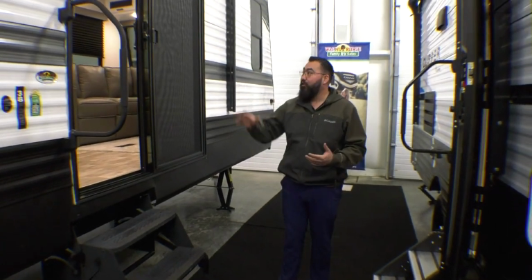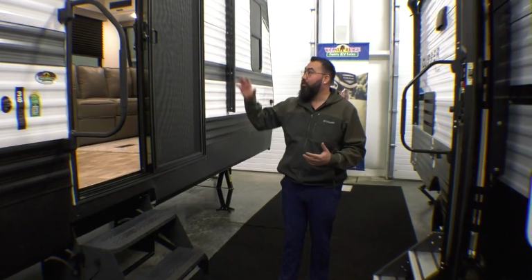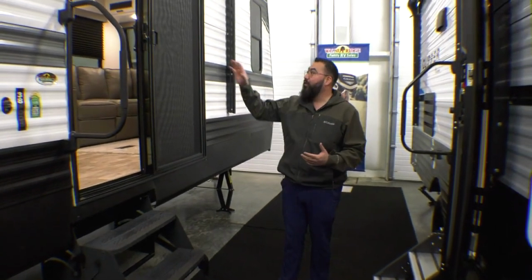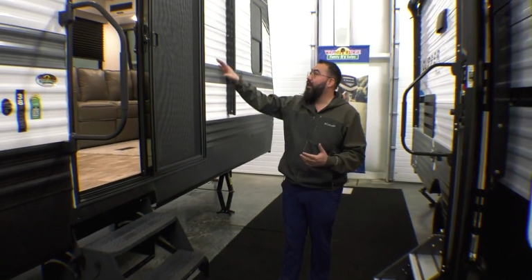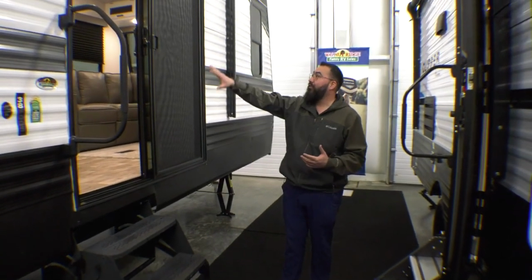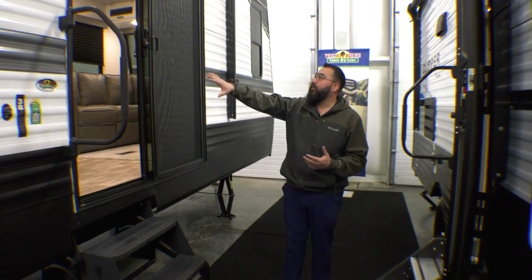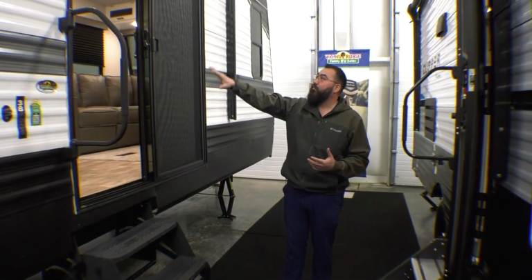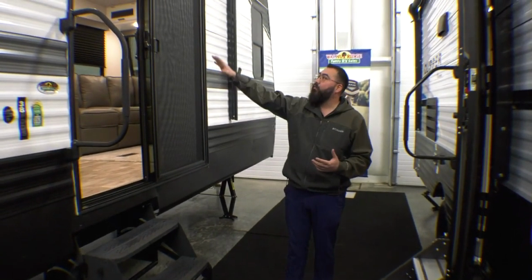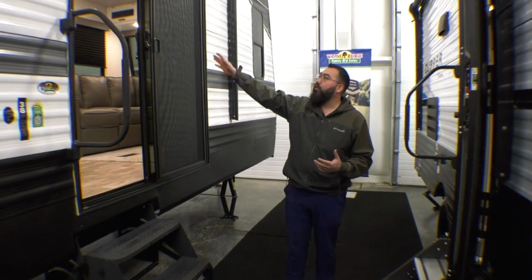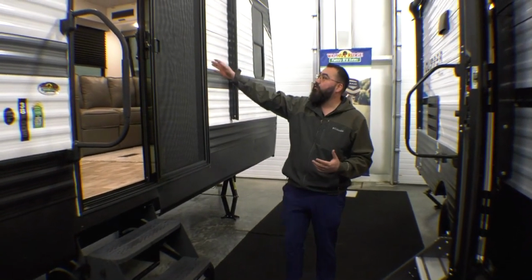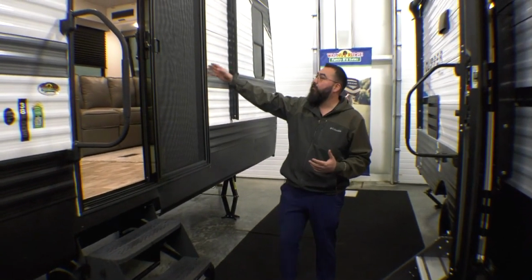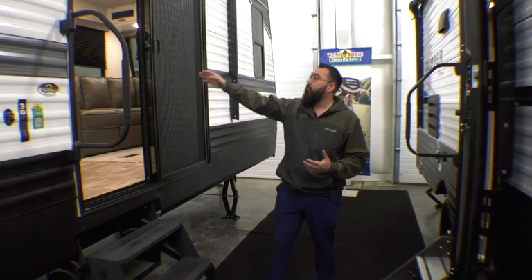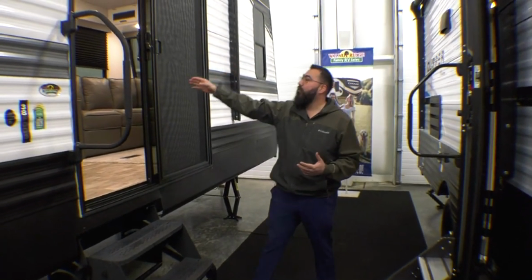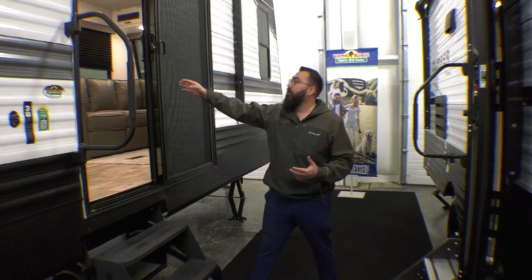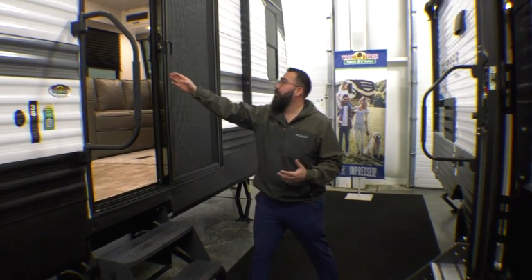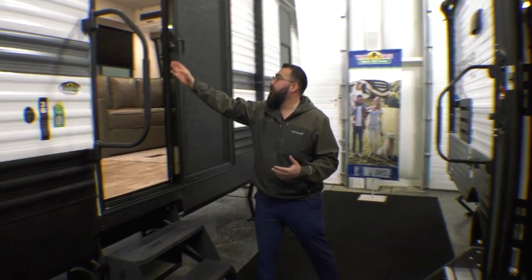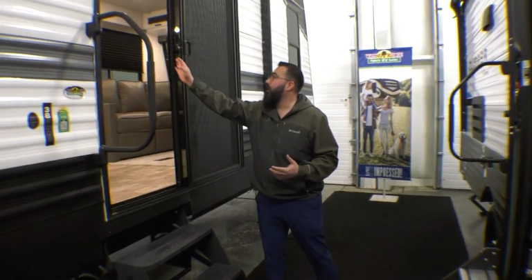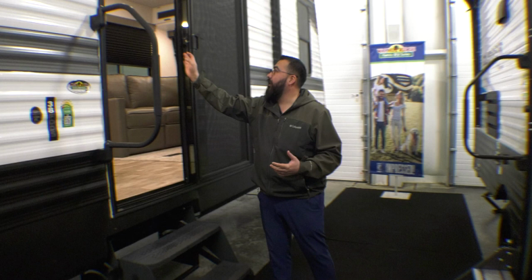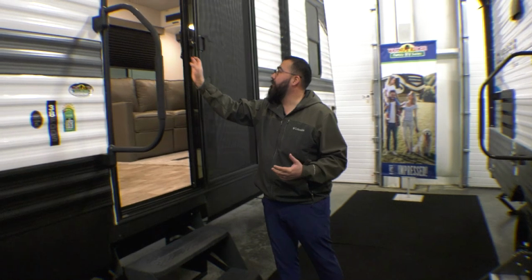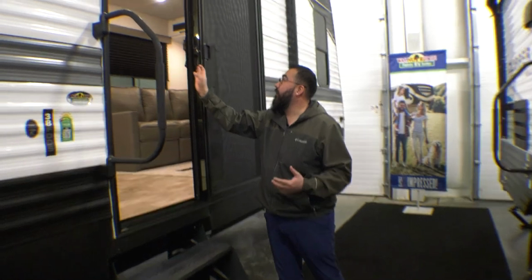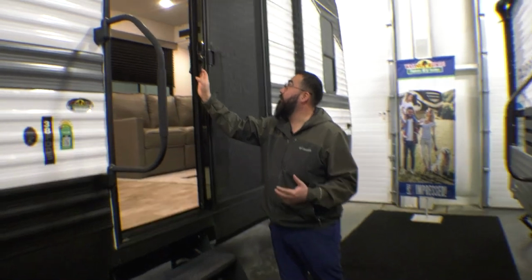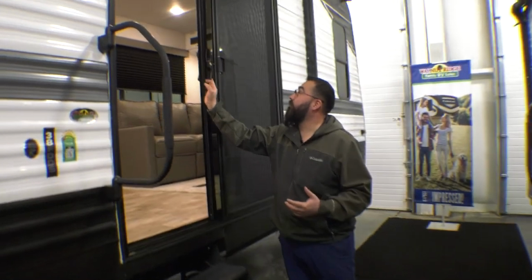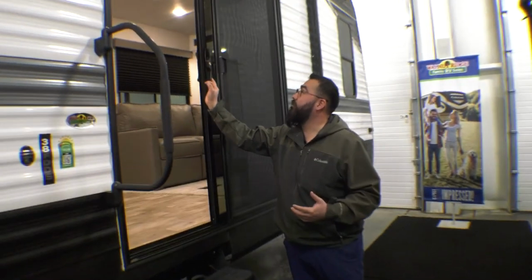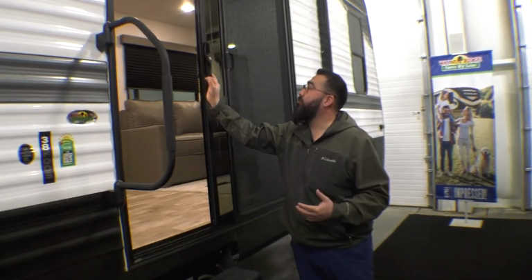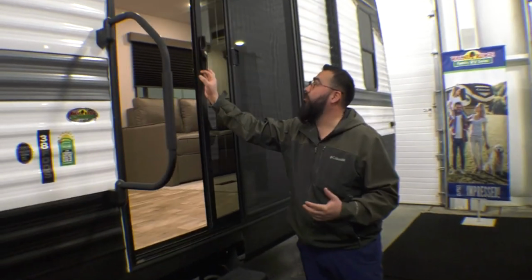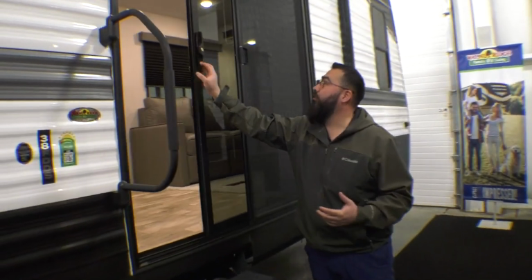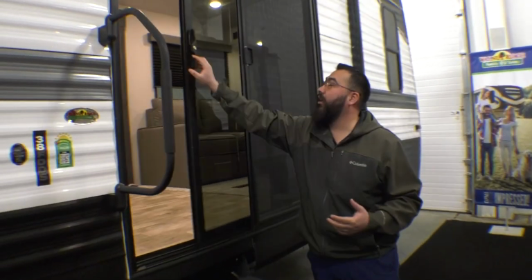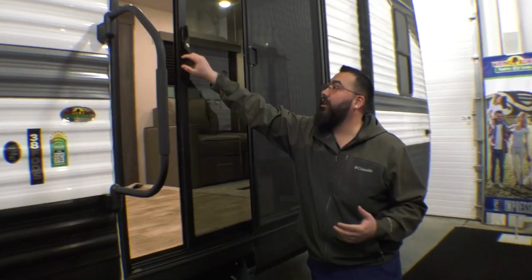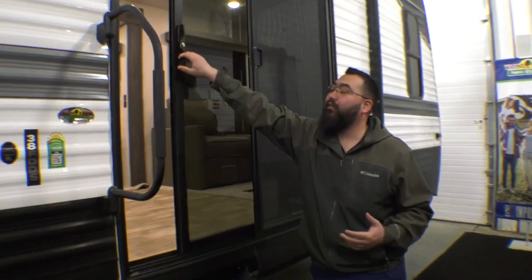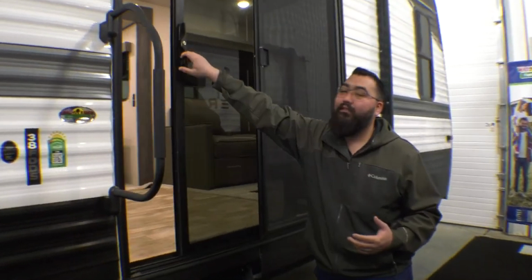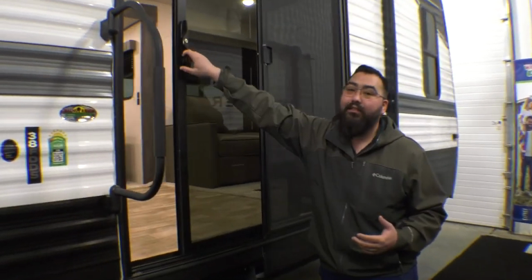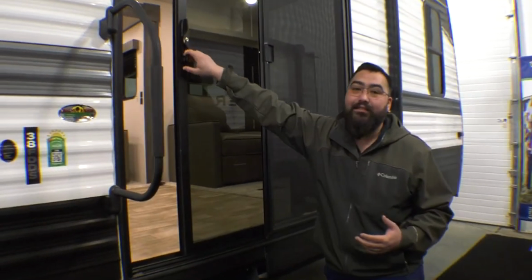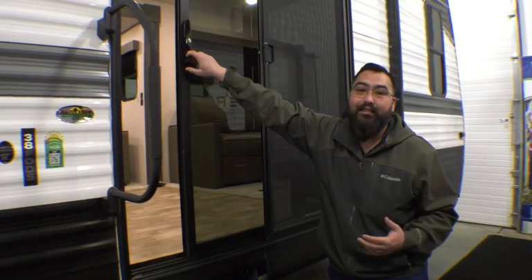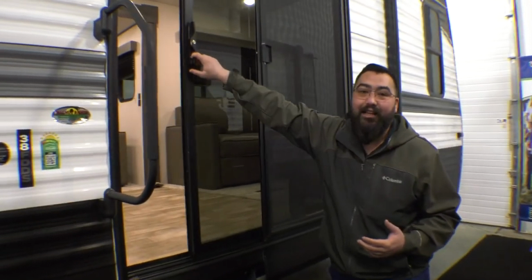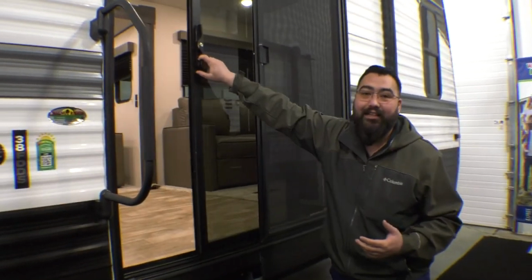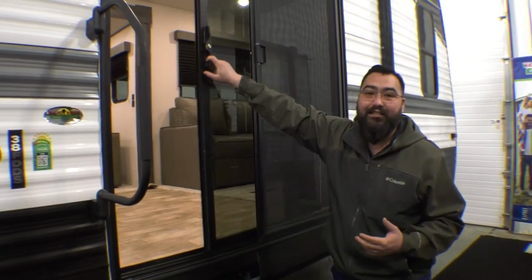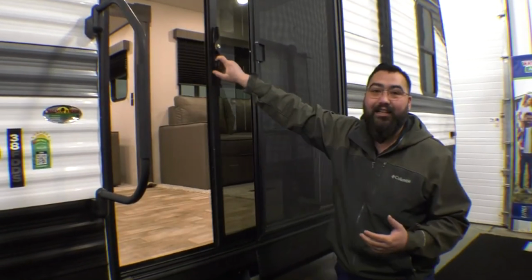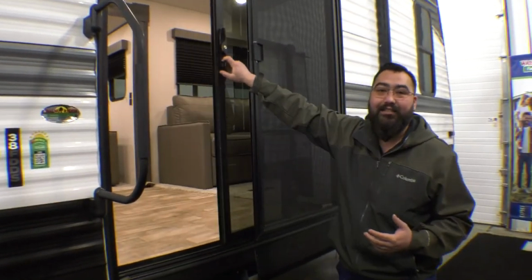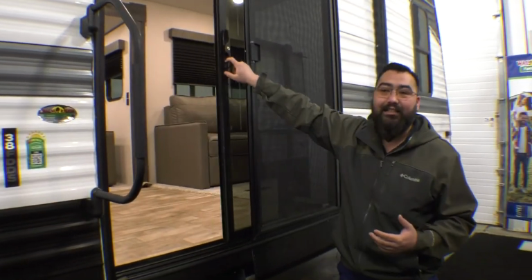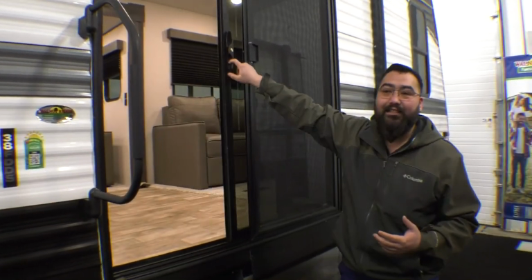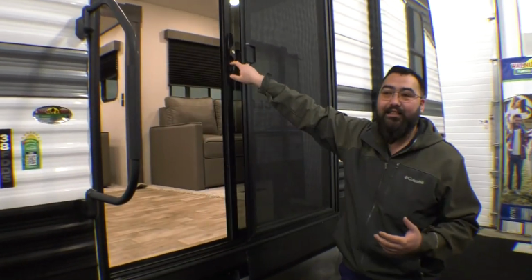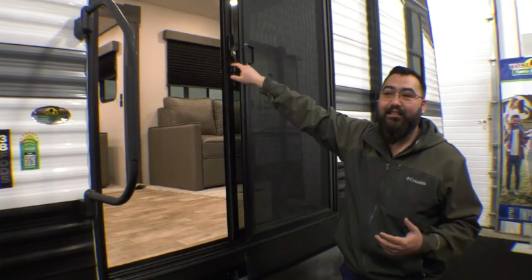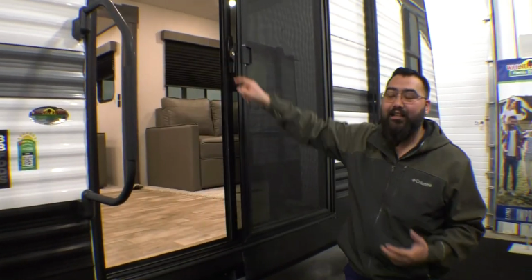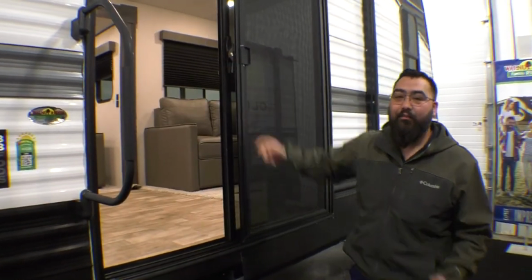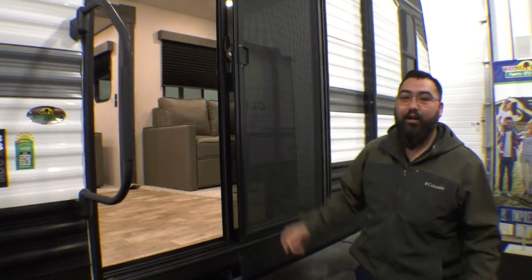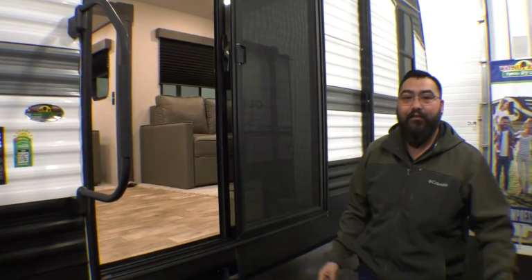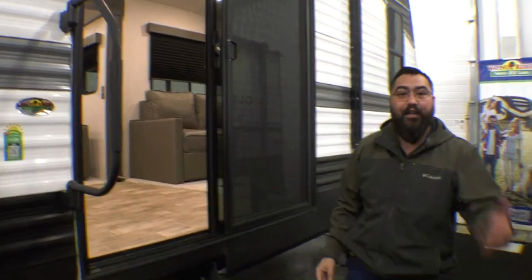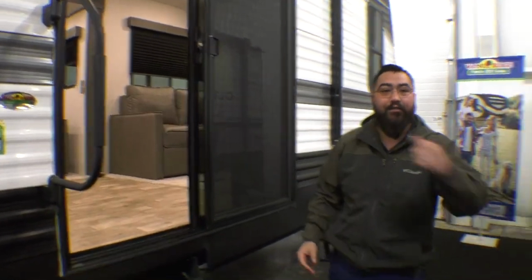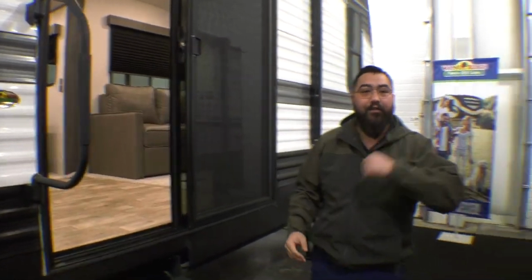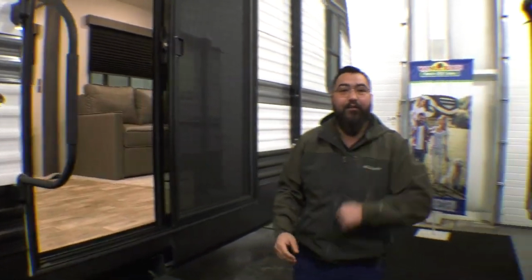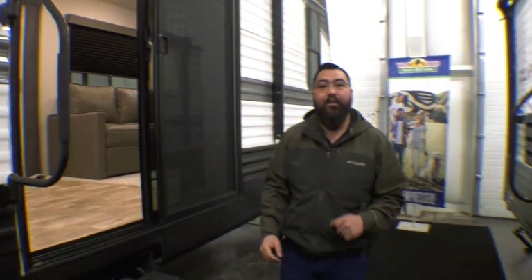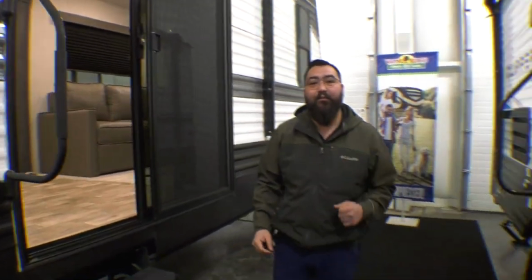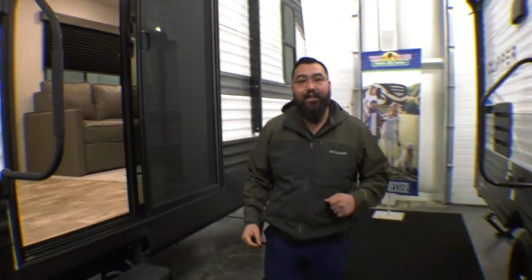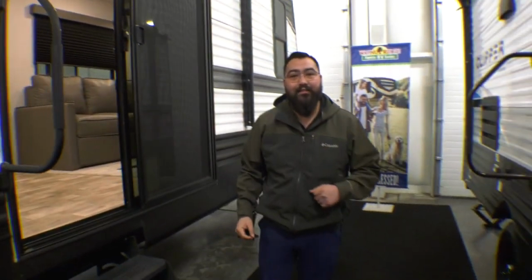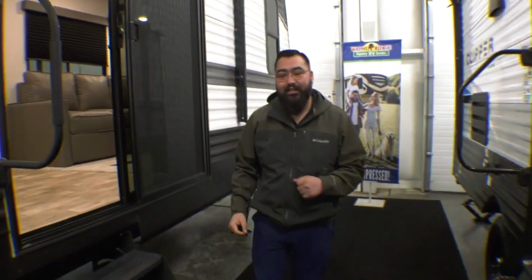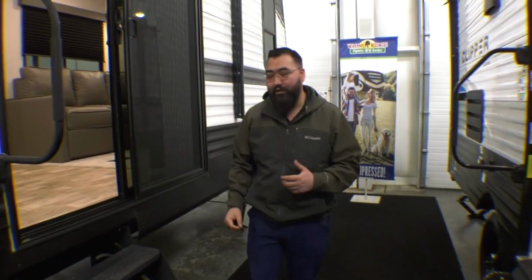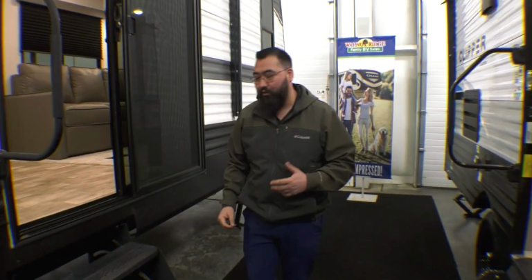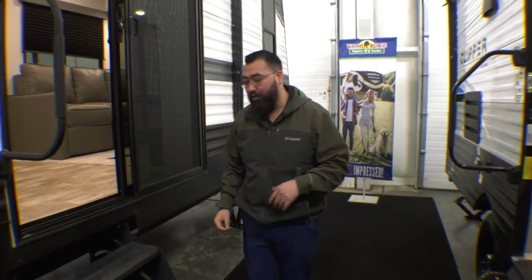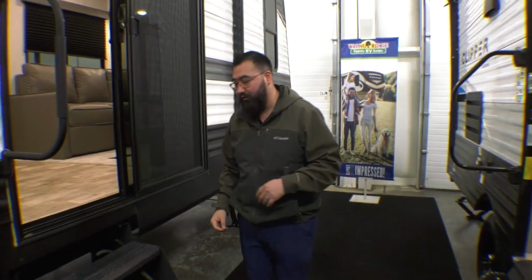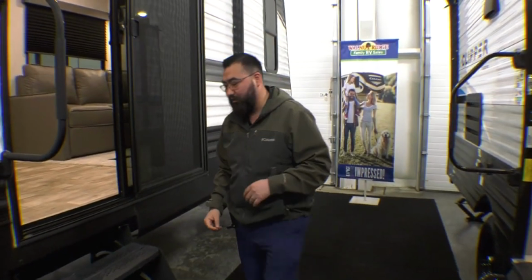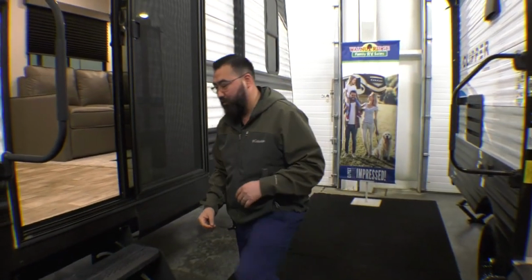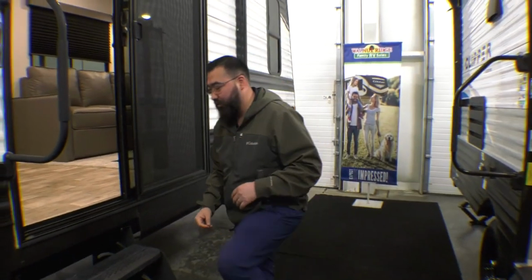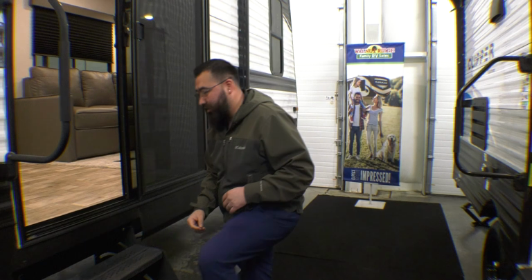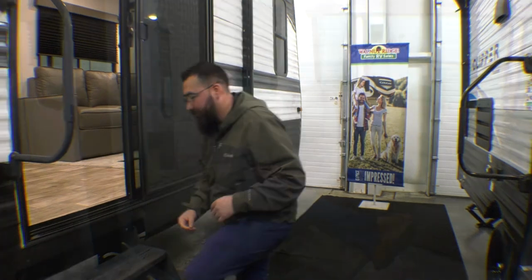You do have this wonderful glass entrance doorway — it slides nice and easy. But if you guys want to follow me inside, we'll cover some more stuff.